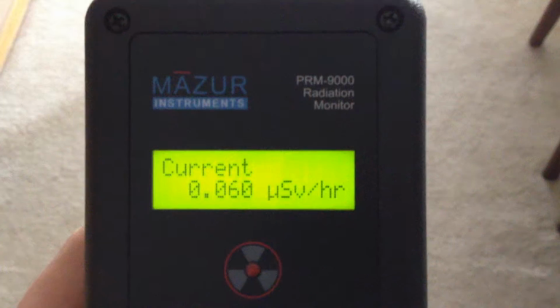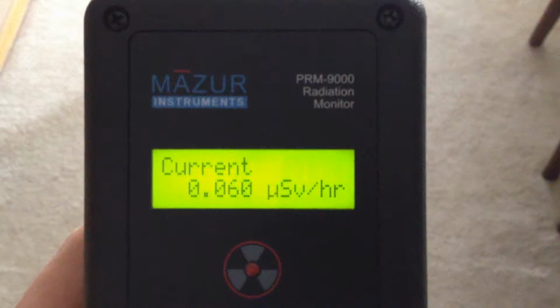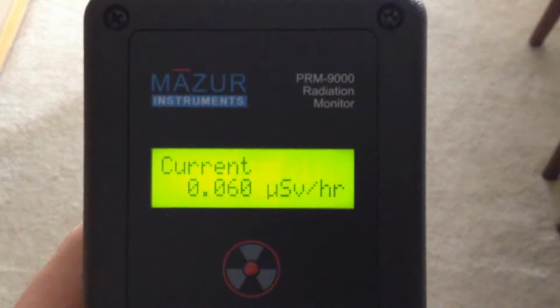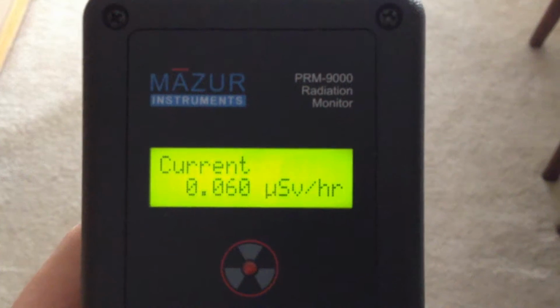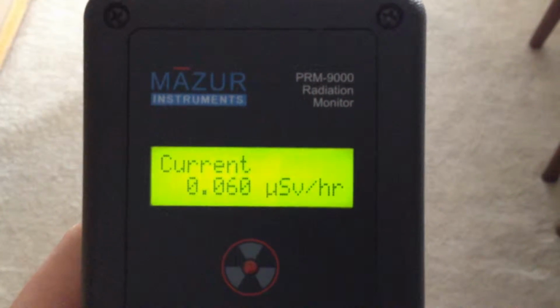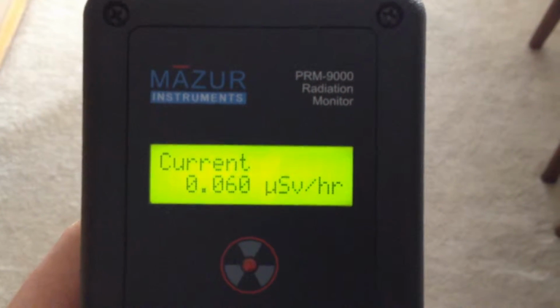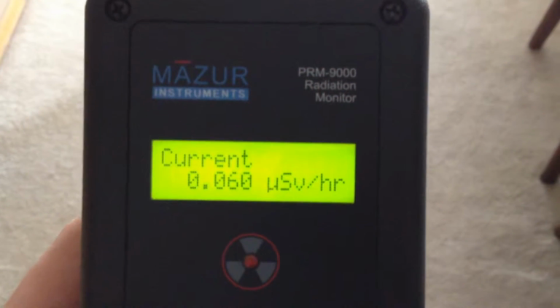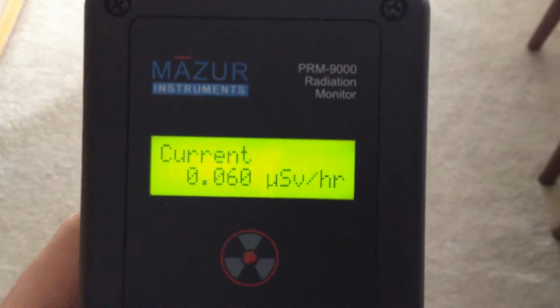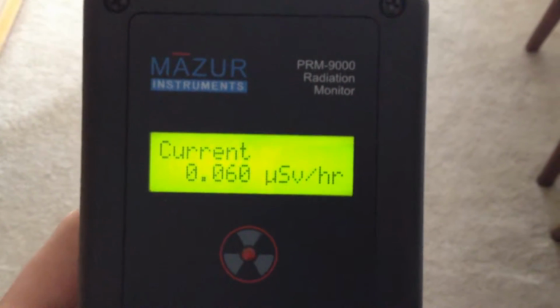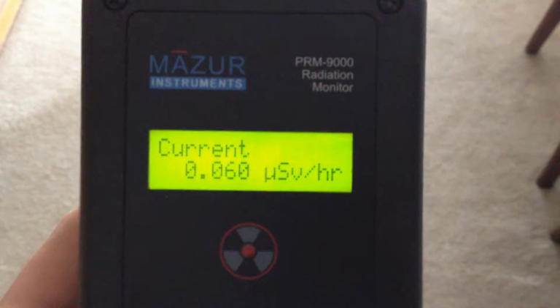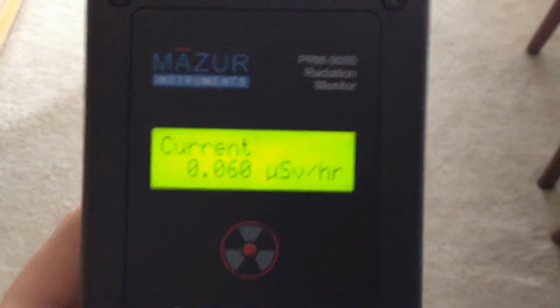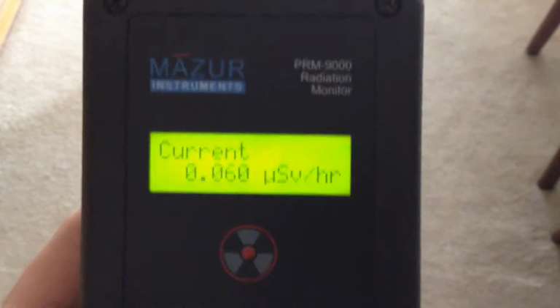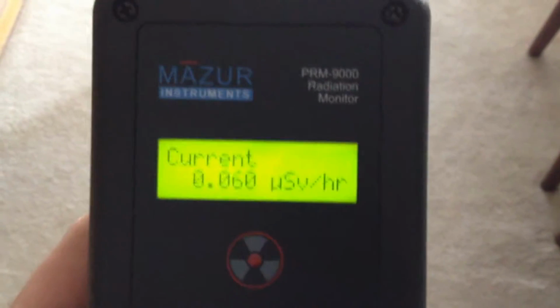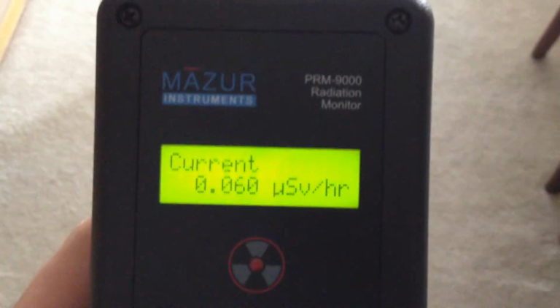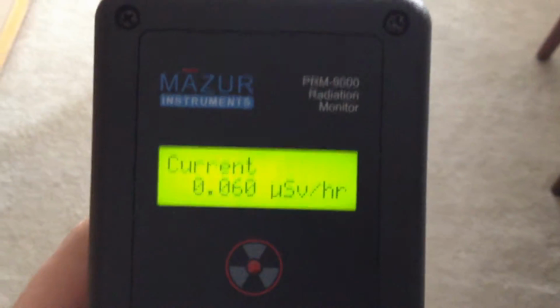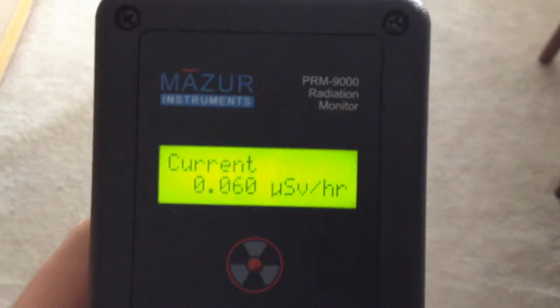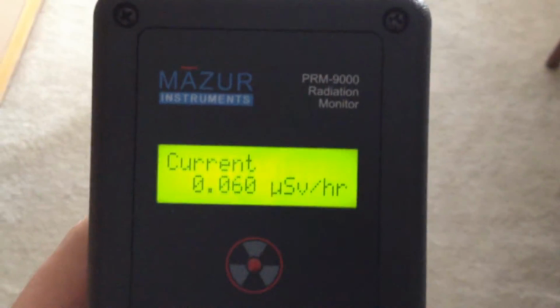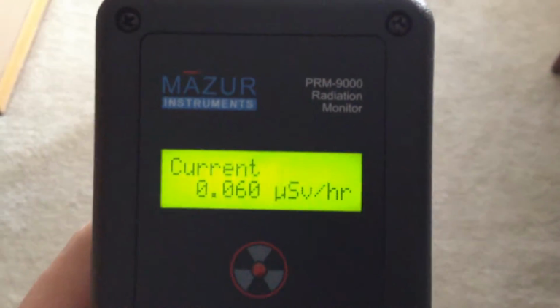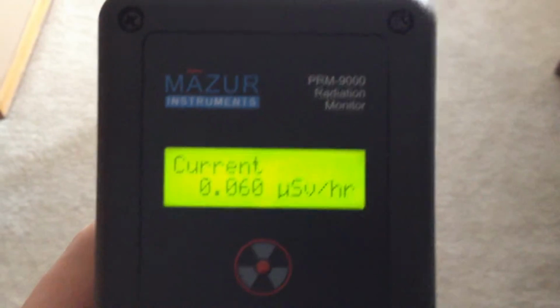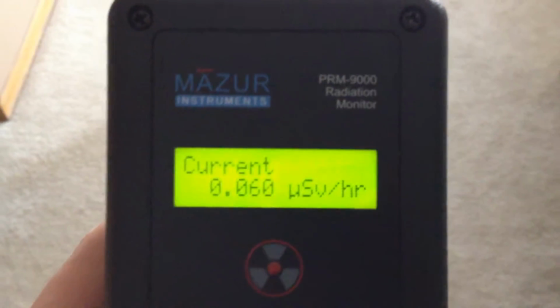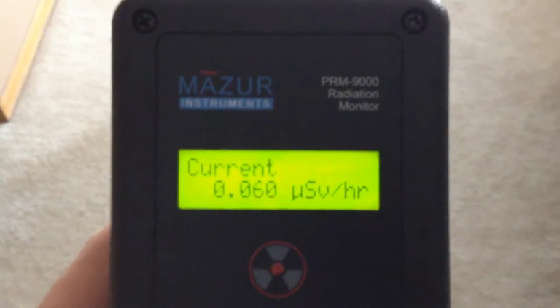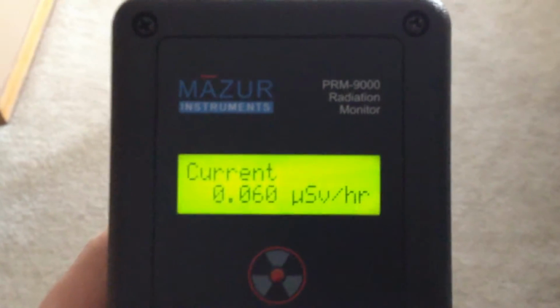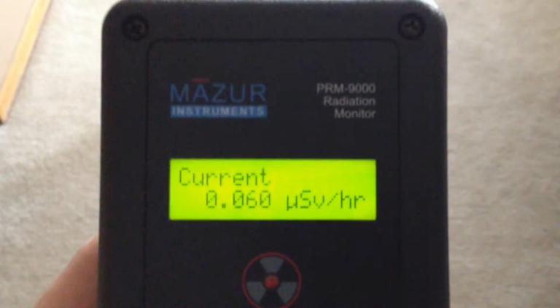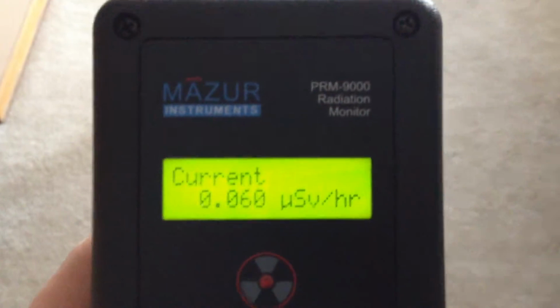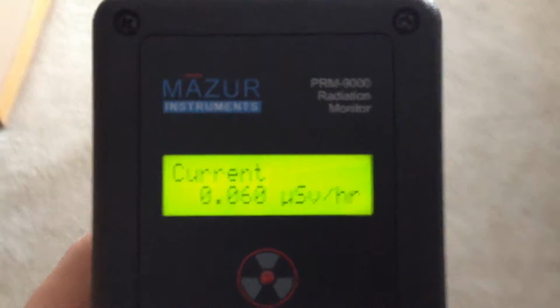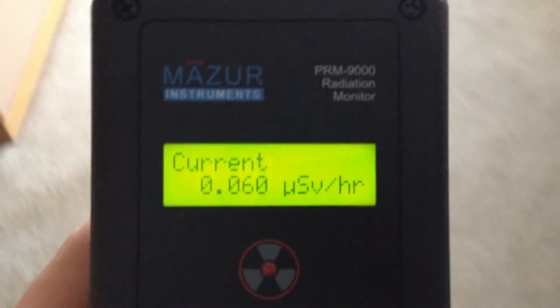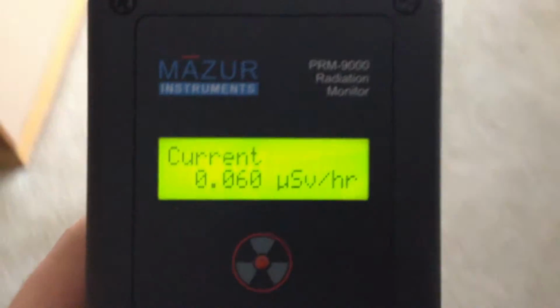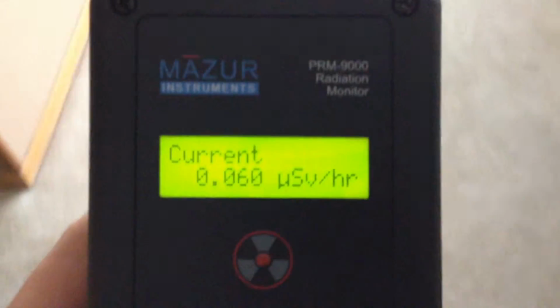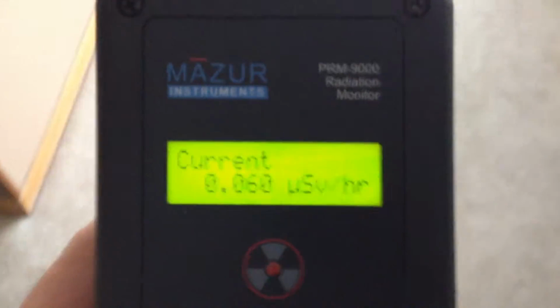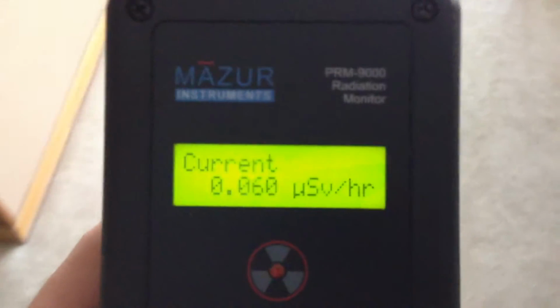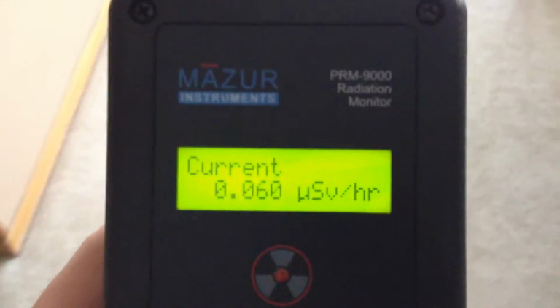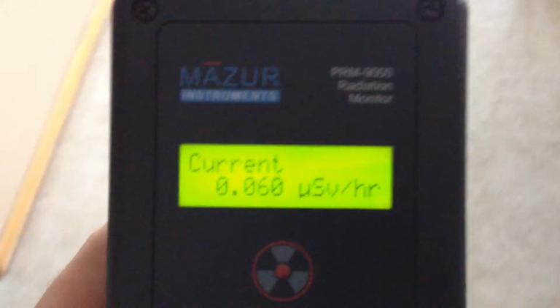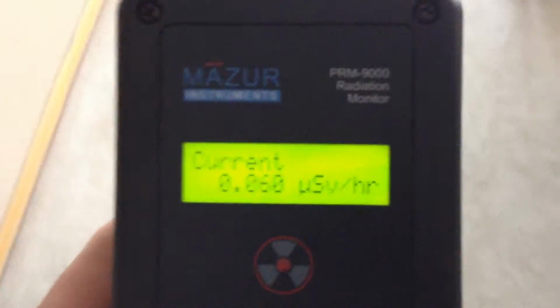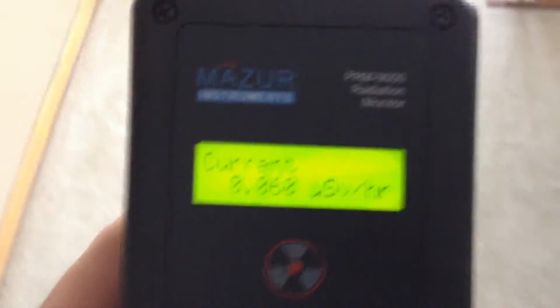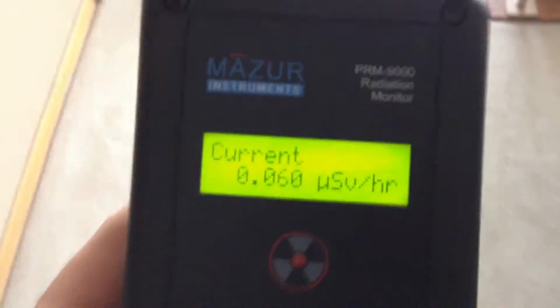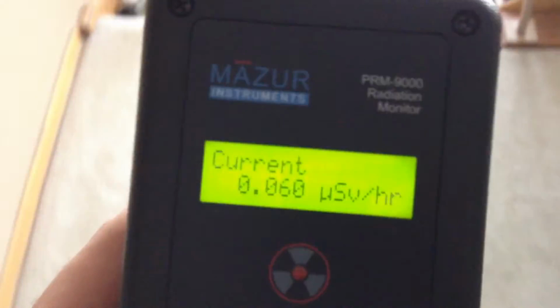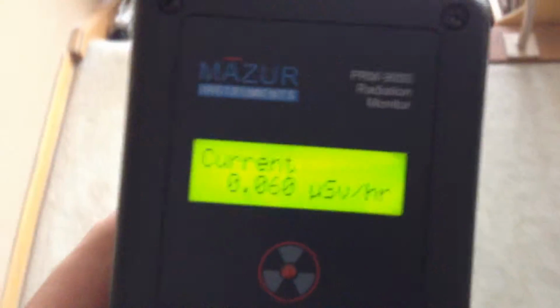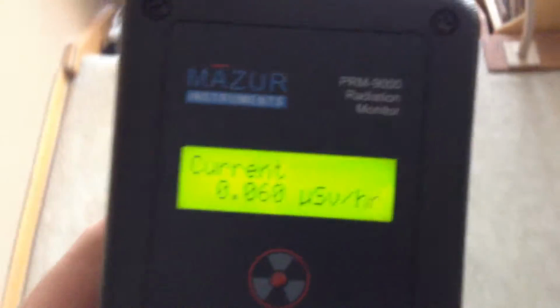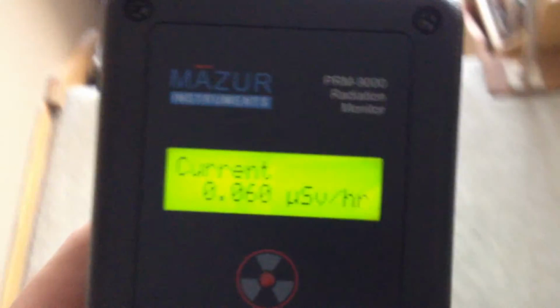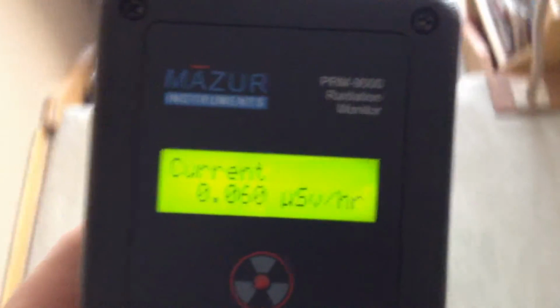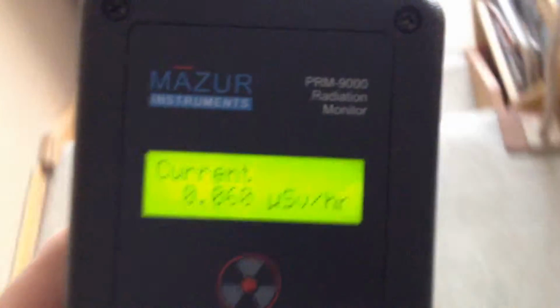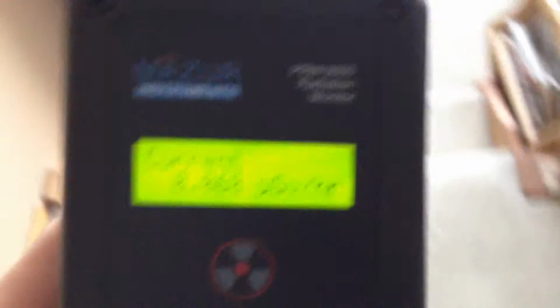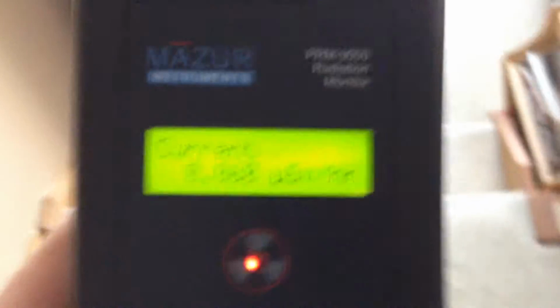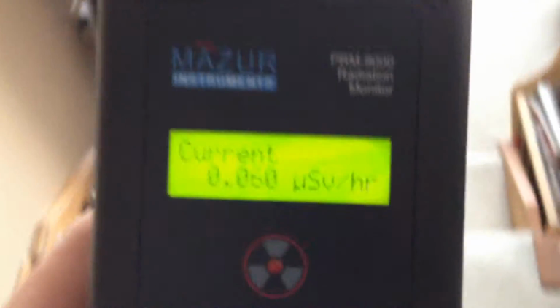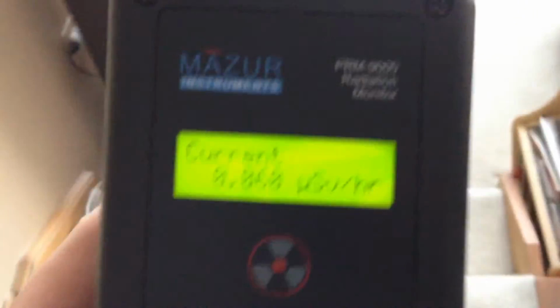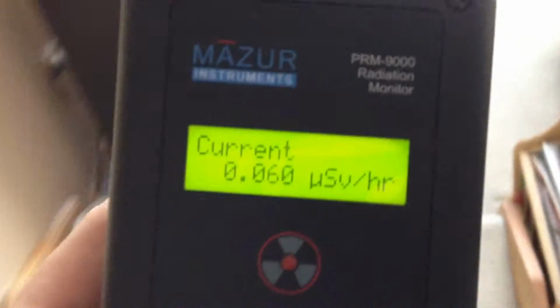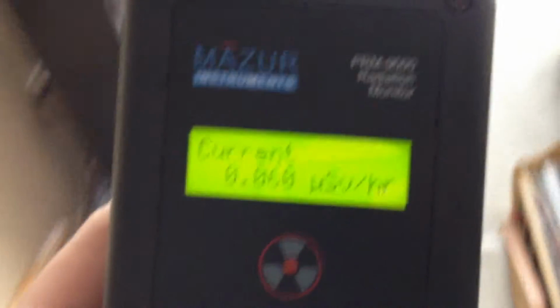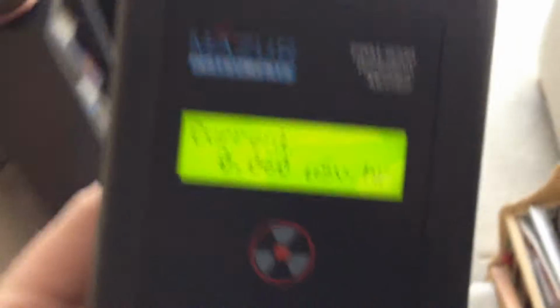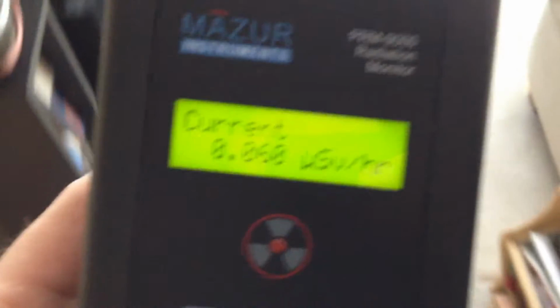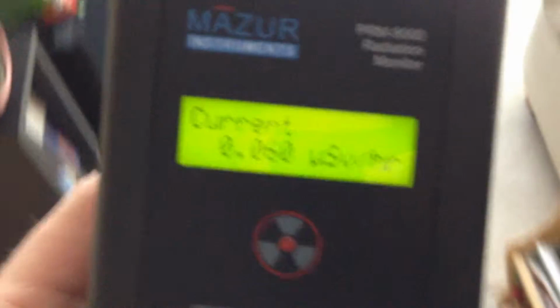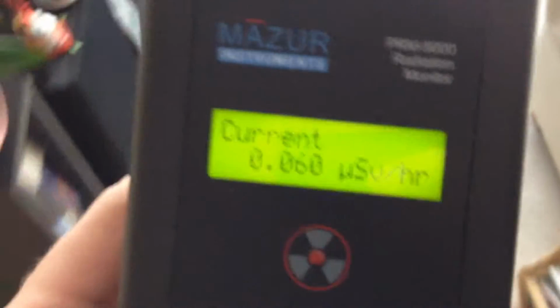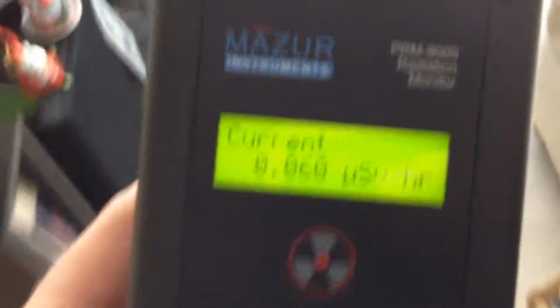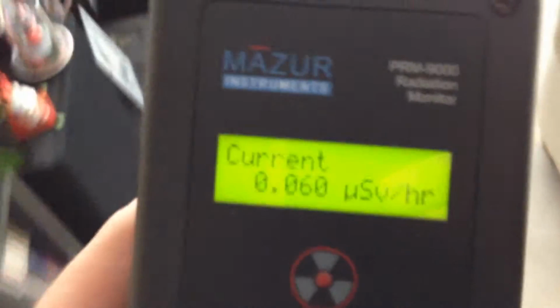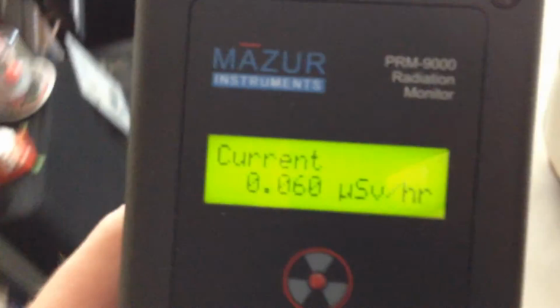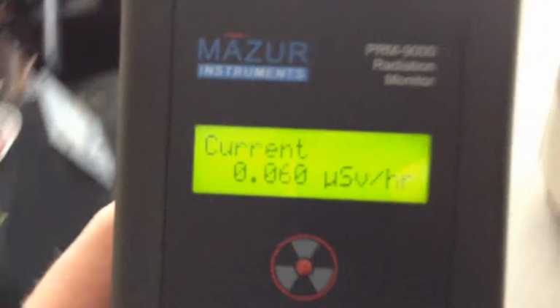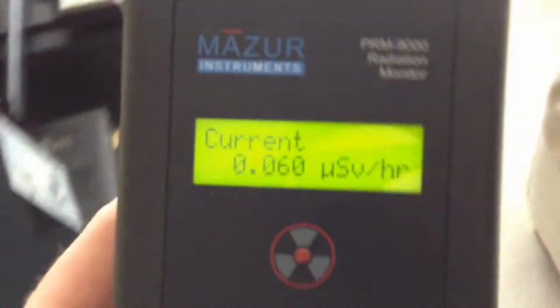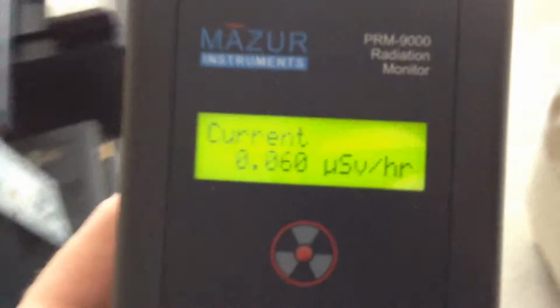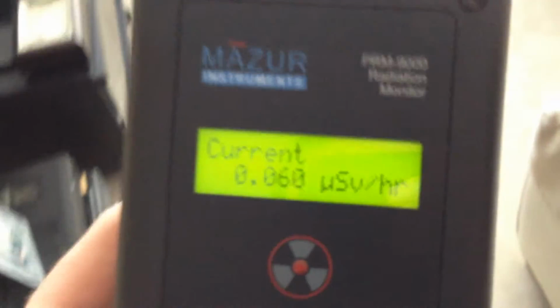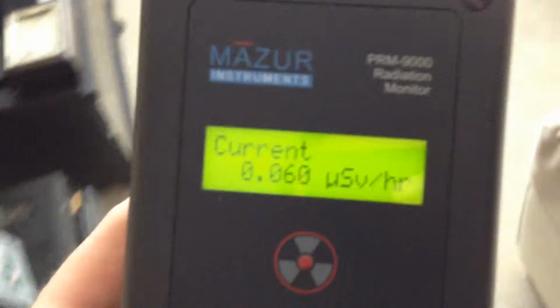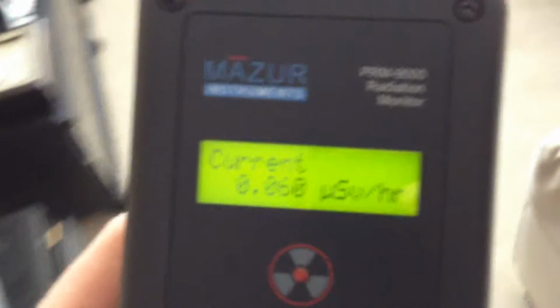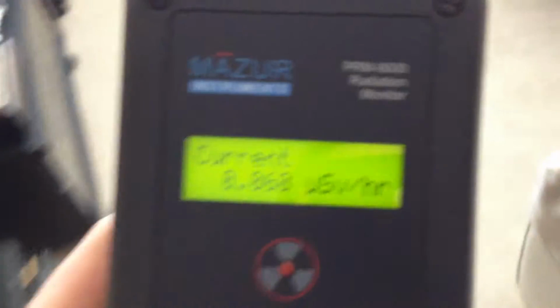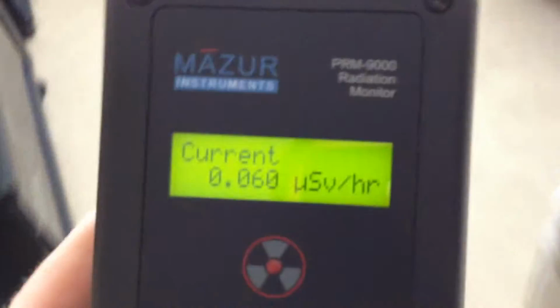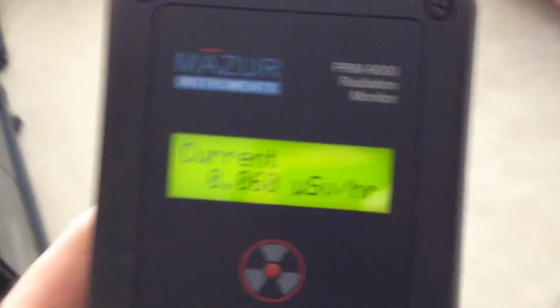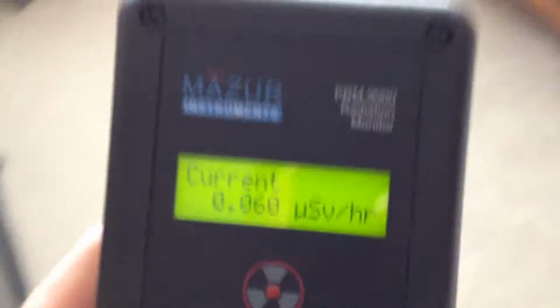As you can see, this is the background radiation level. This is in microsieverts: 0.60.